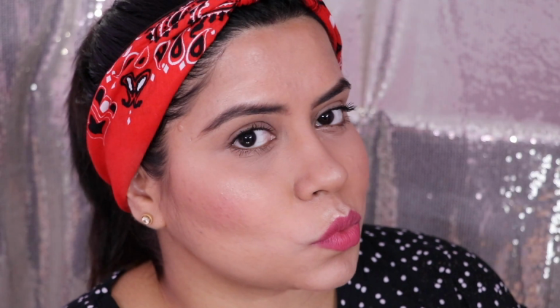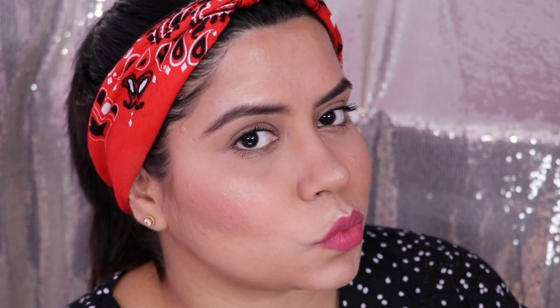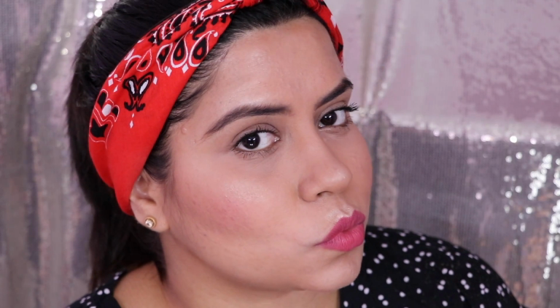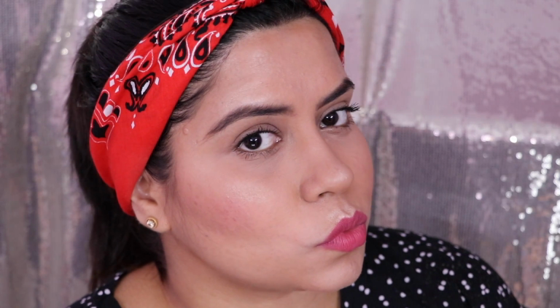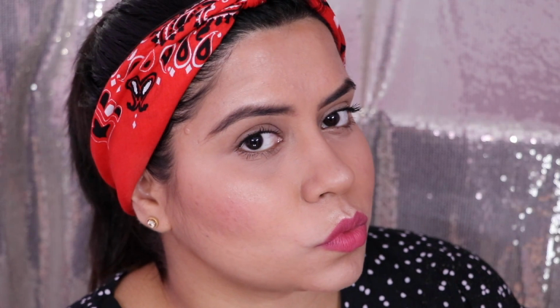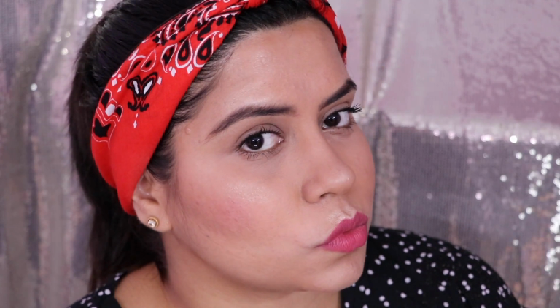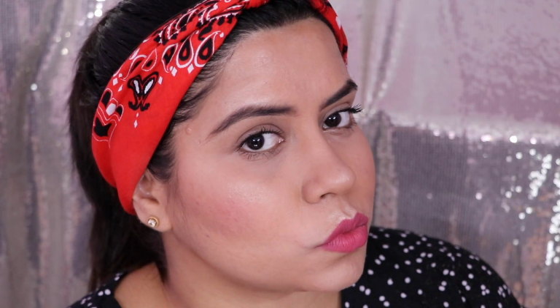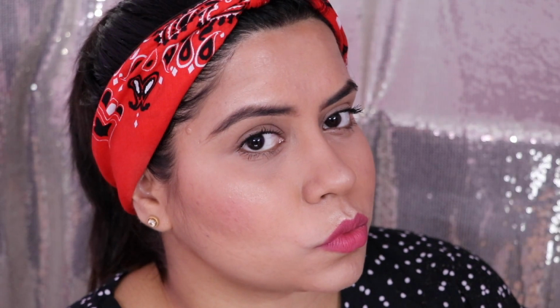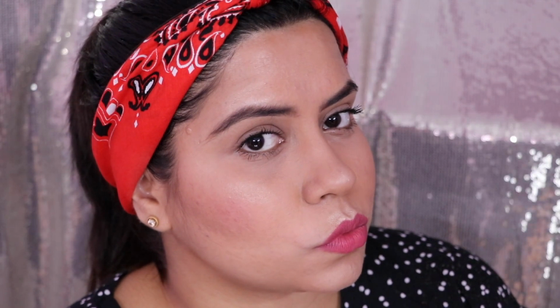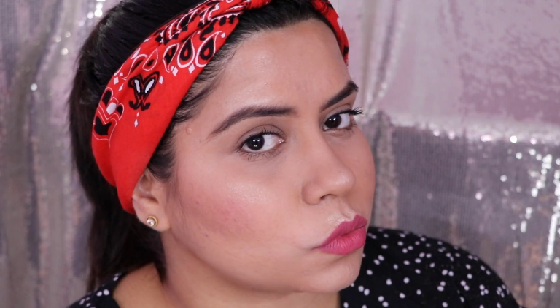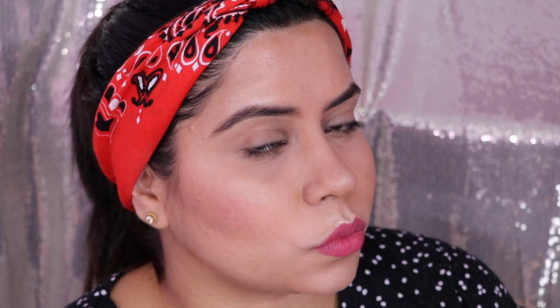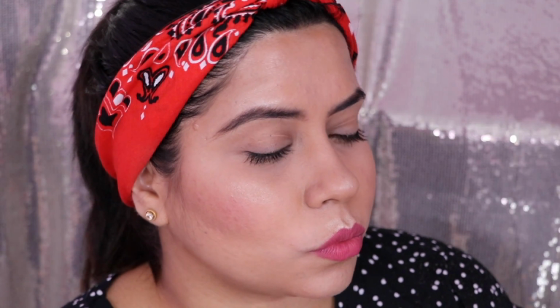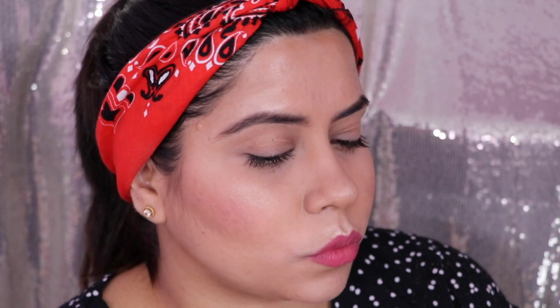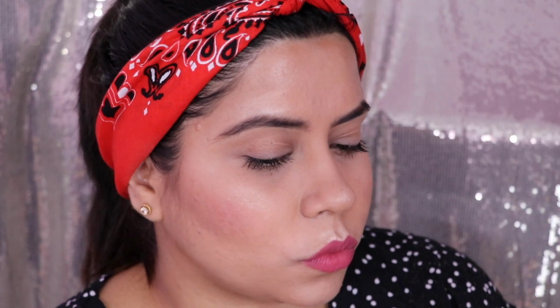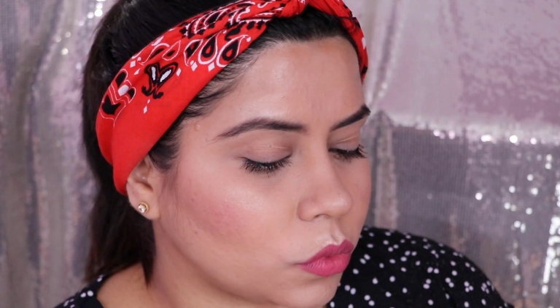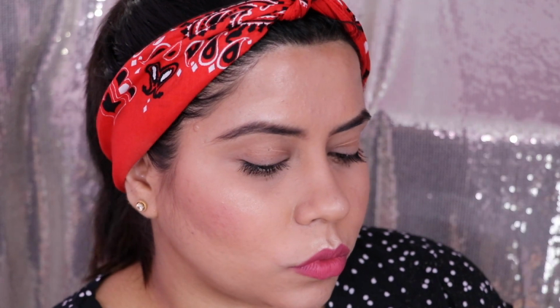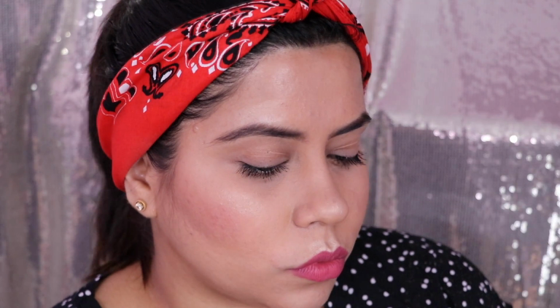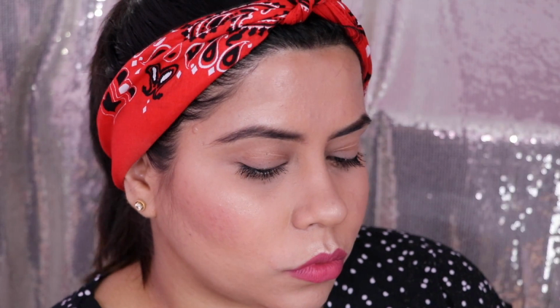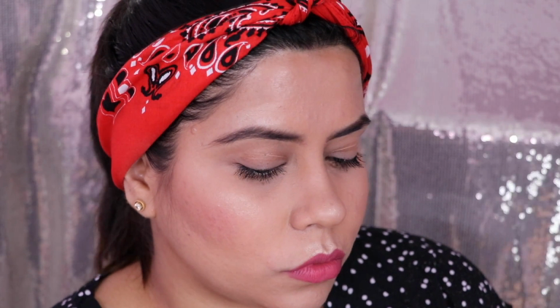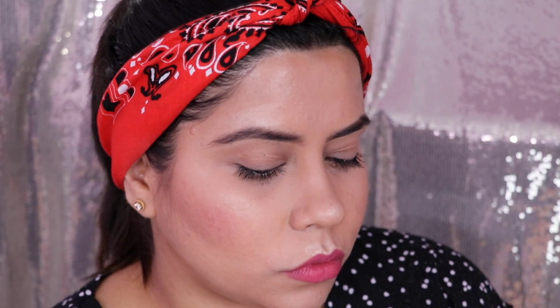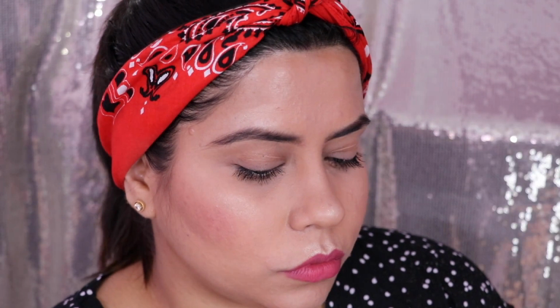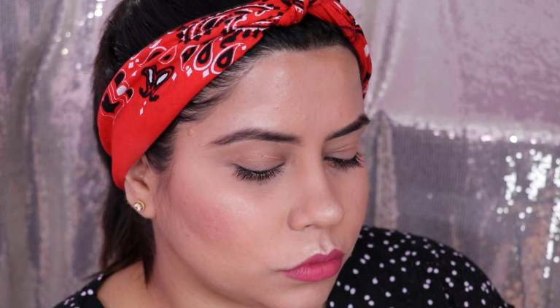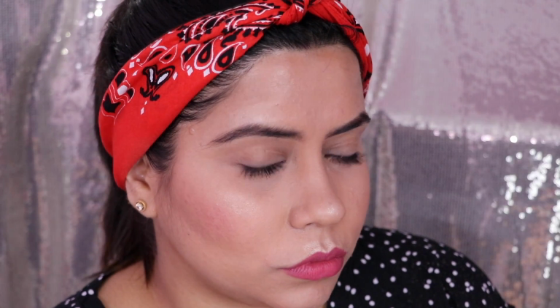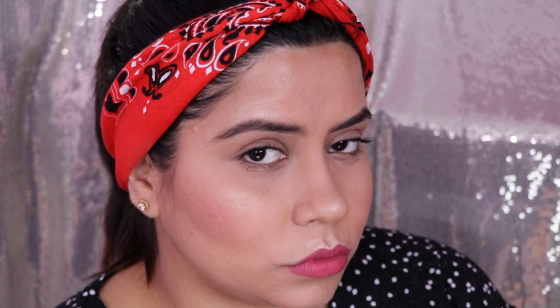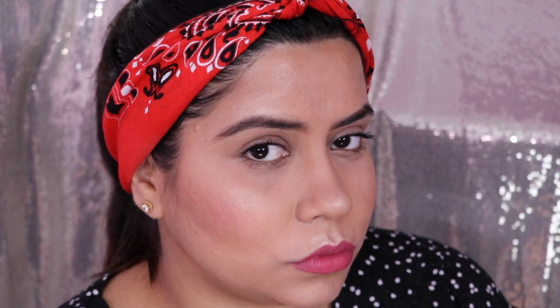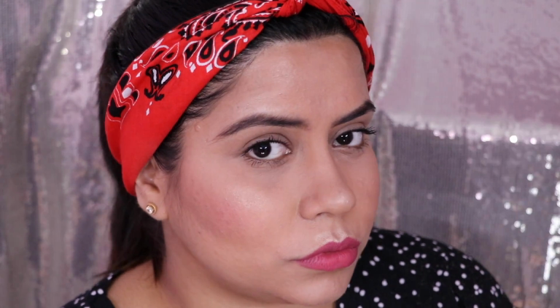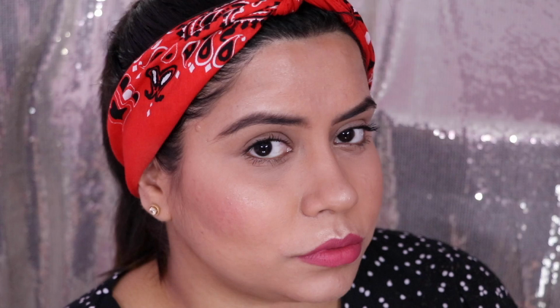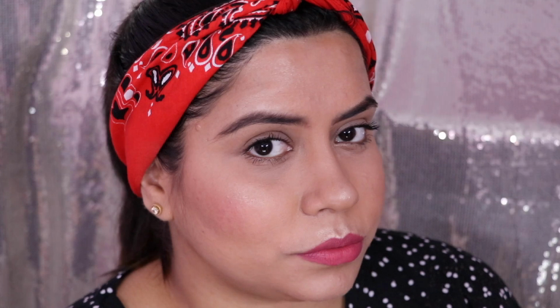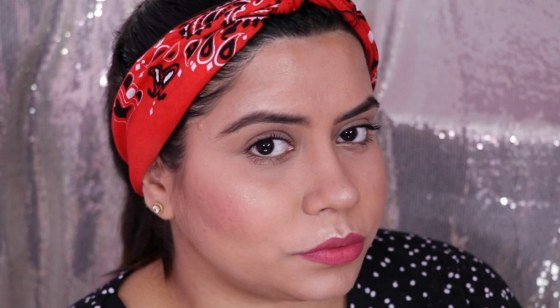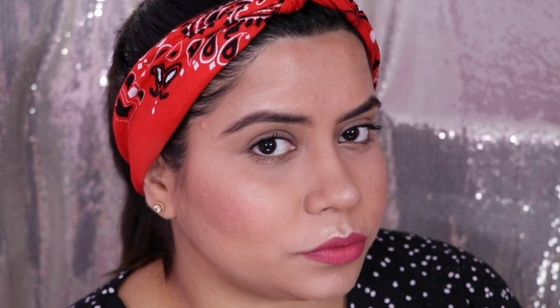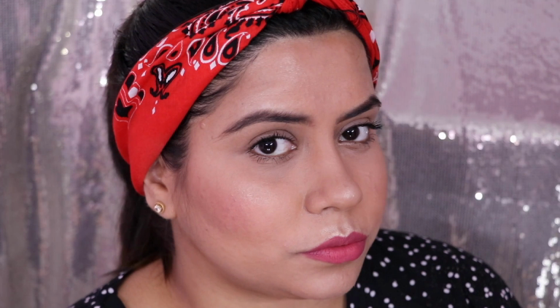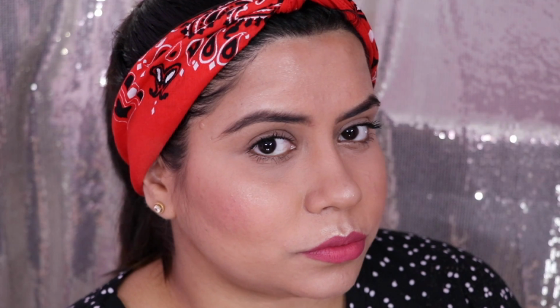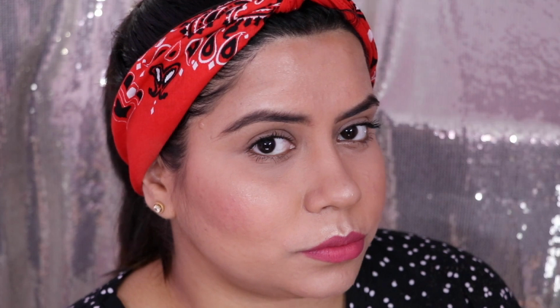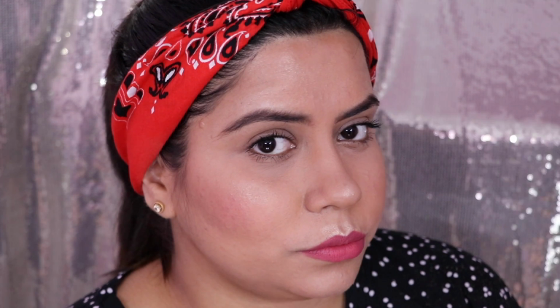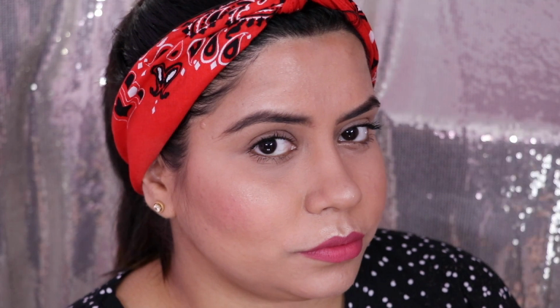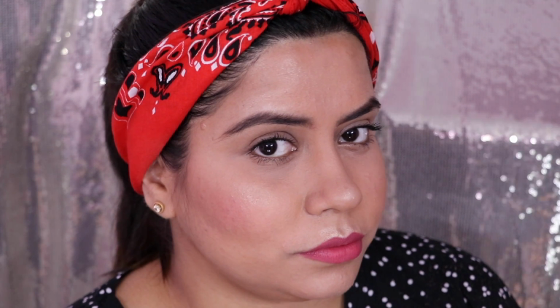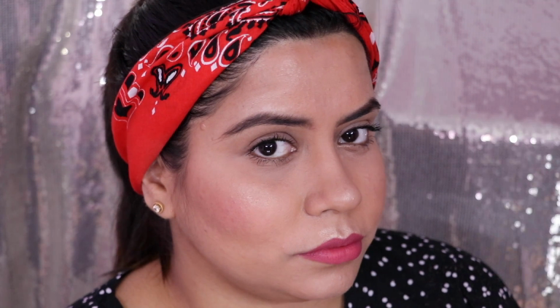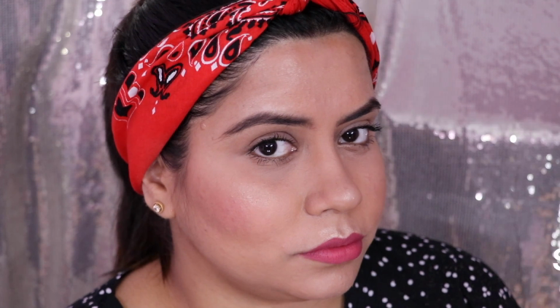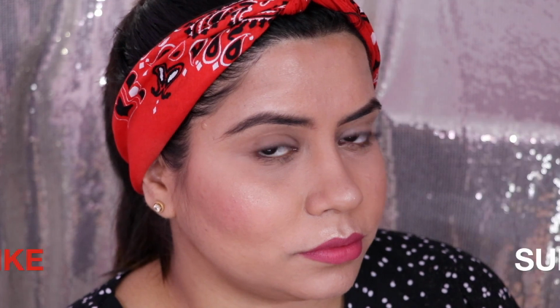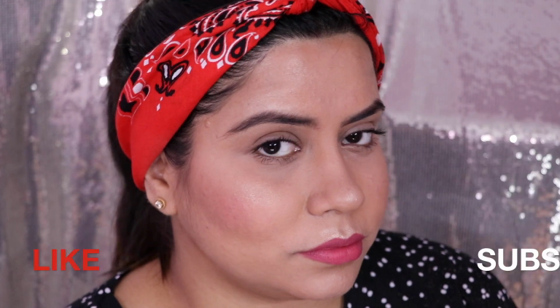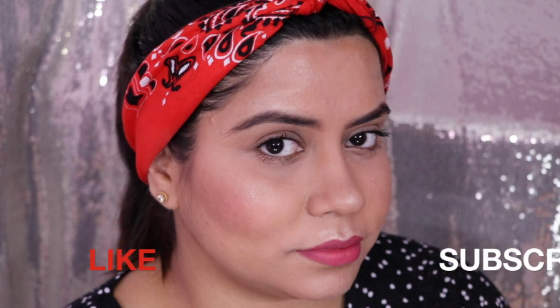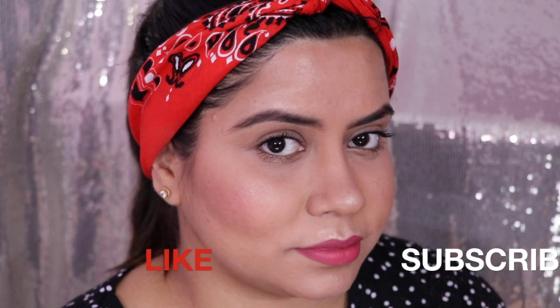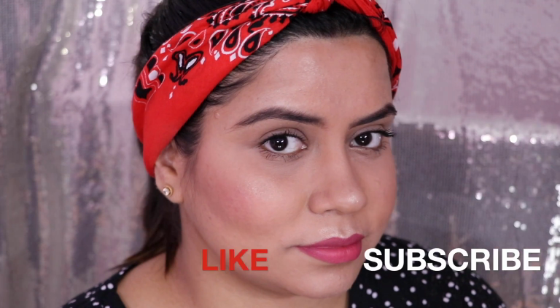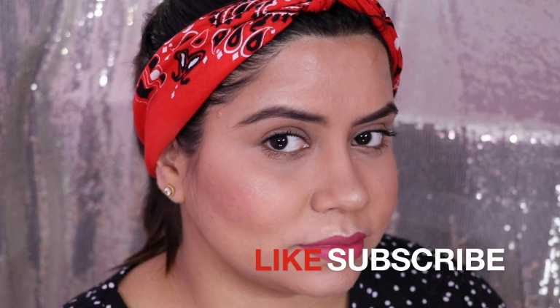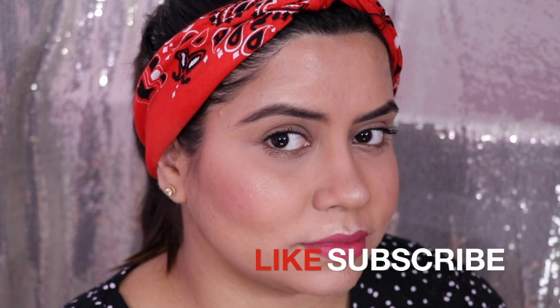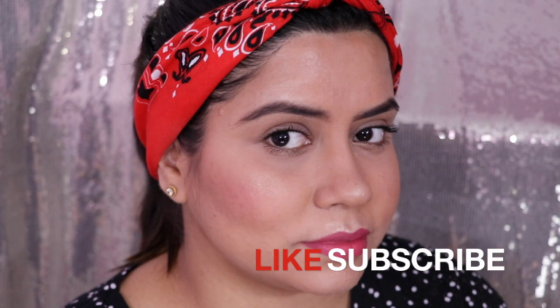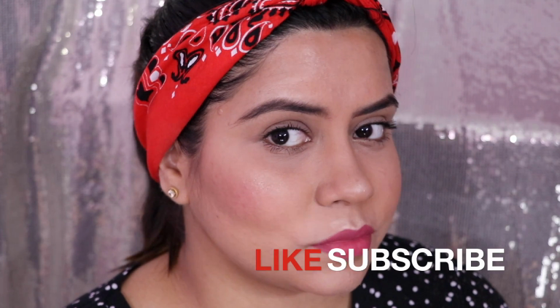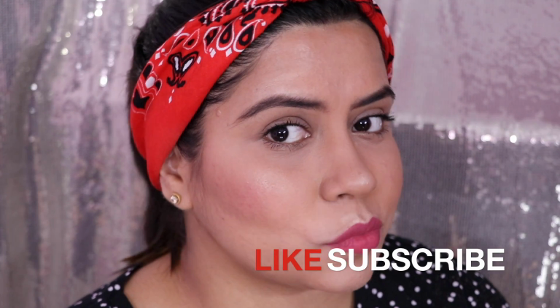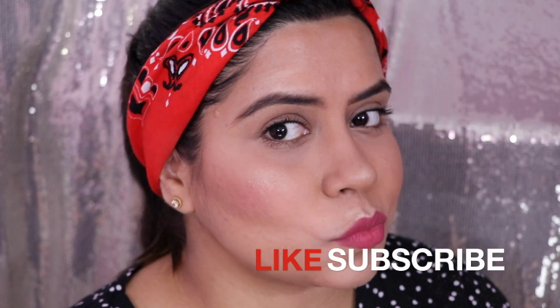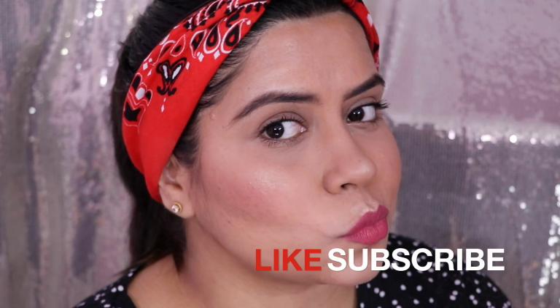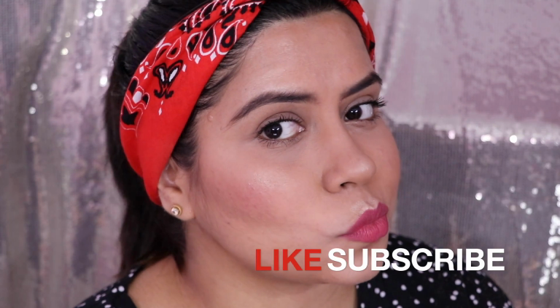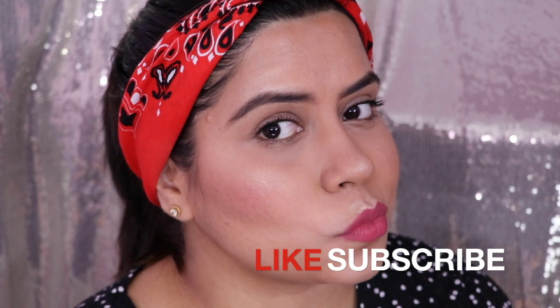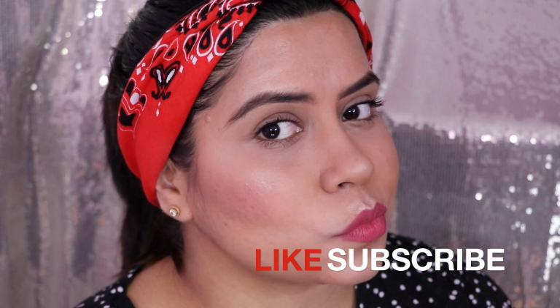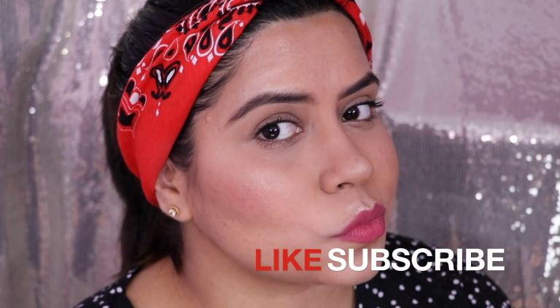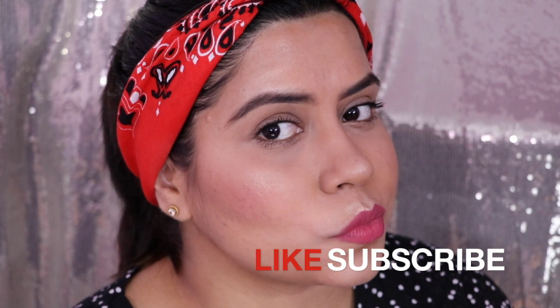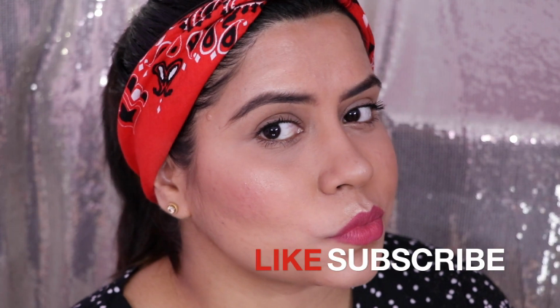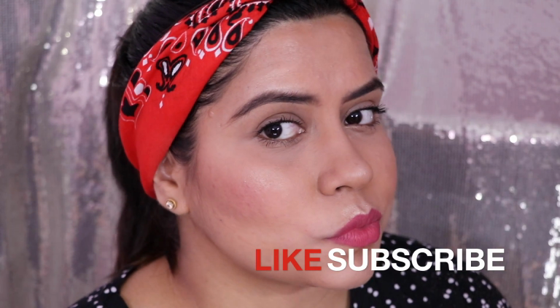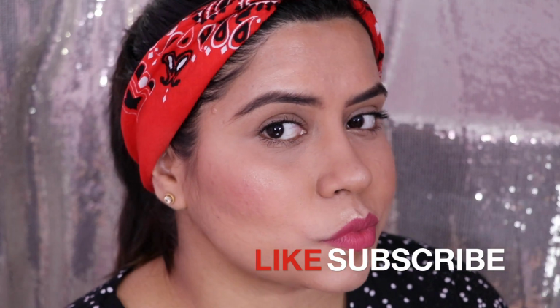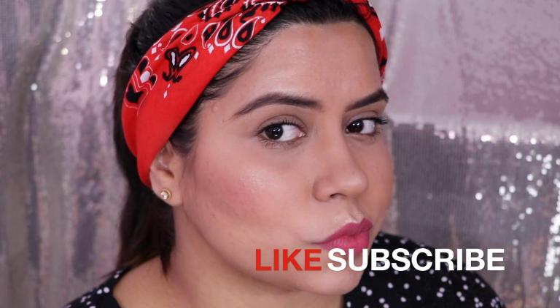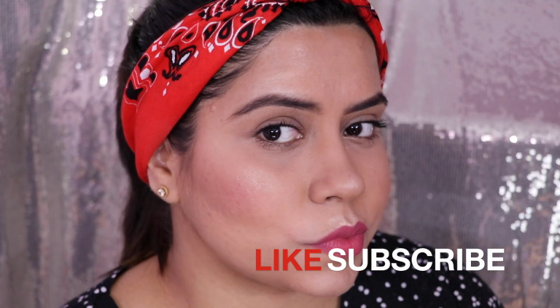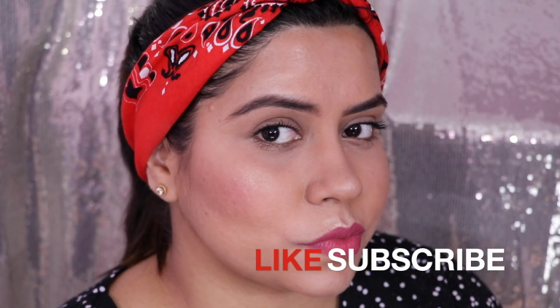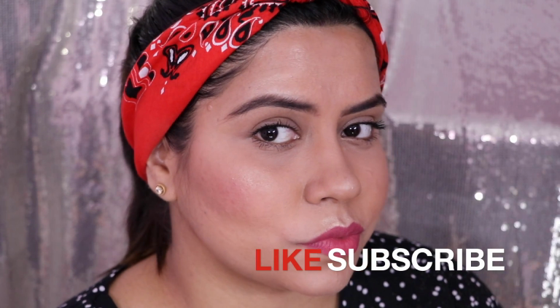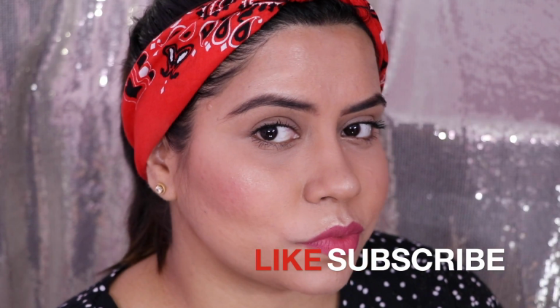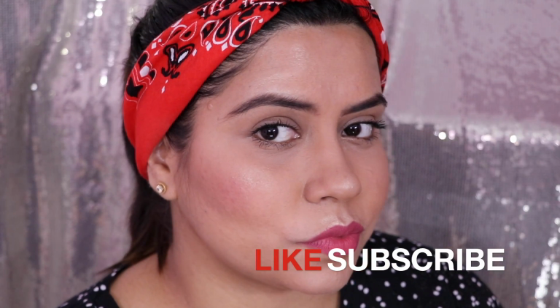I hope you all enjoyed the video and found it really helpful. If you did, give it a big thumbs up and subscribe to my channel. Thank you so much for watching — bye!